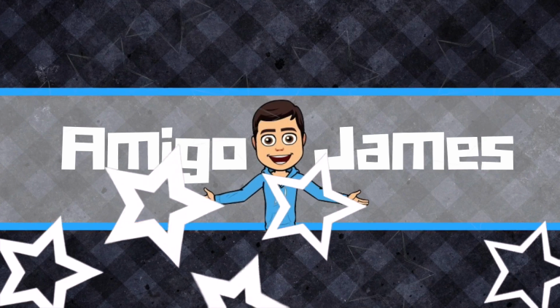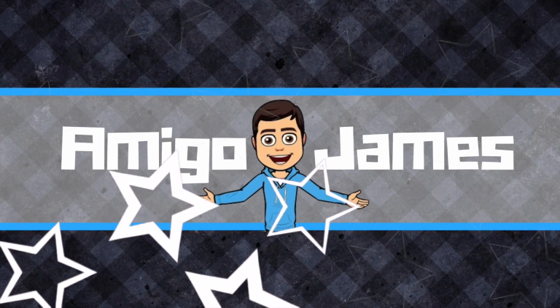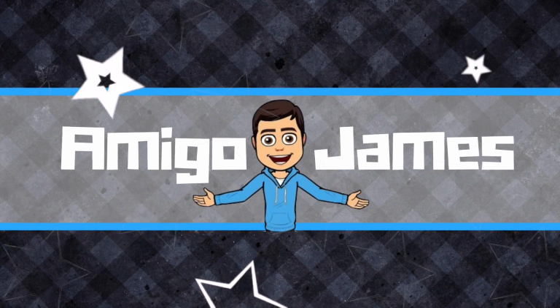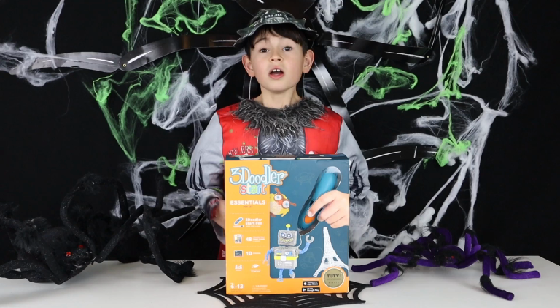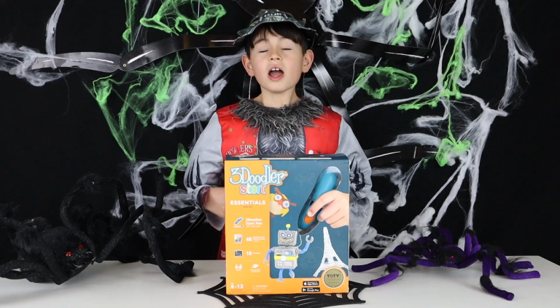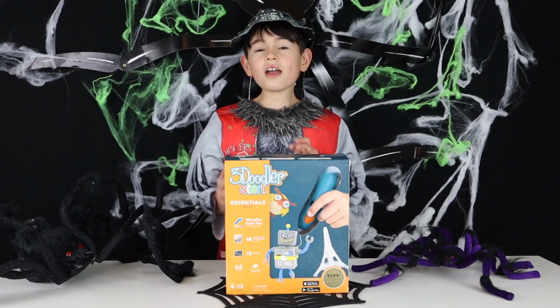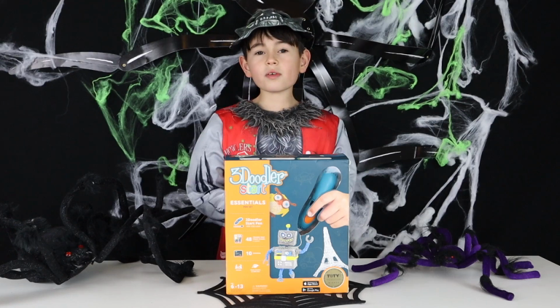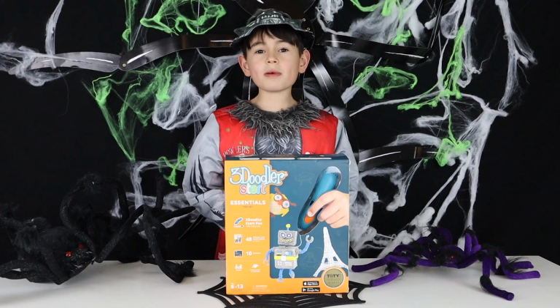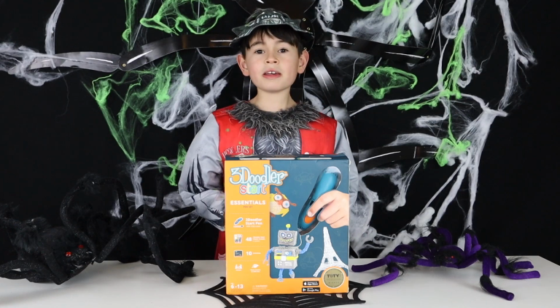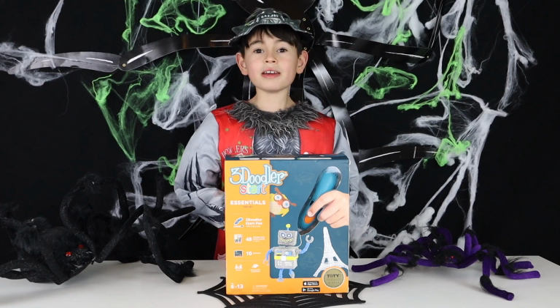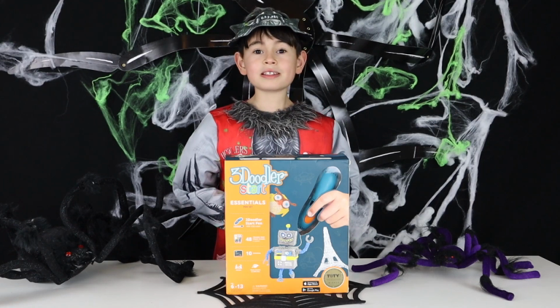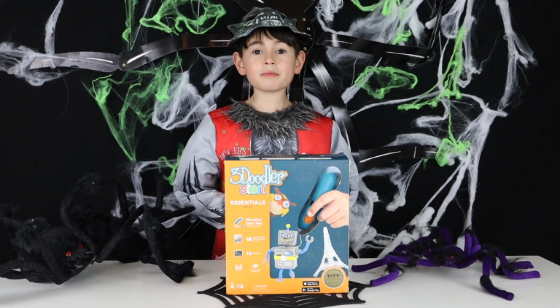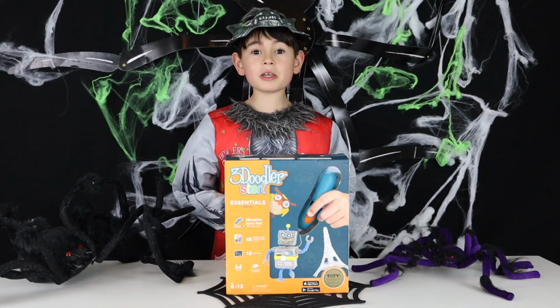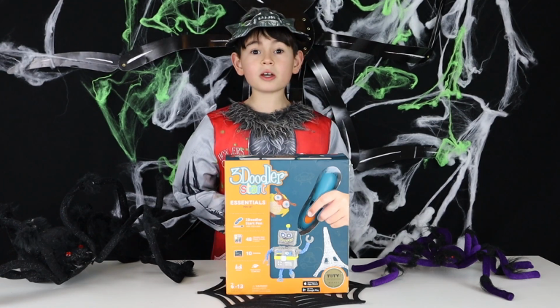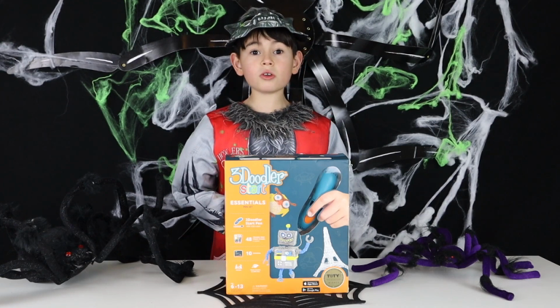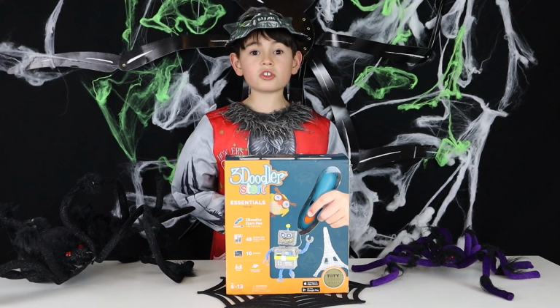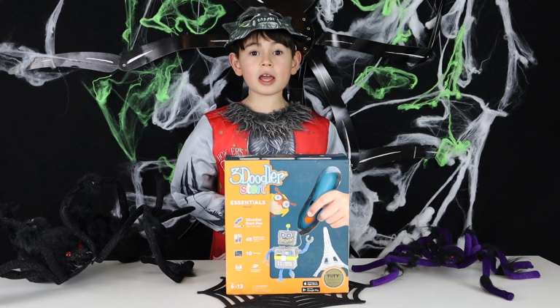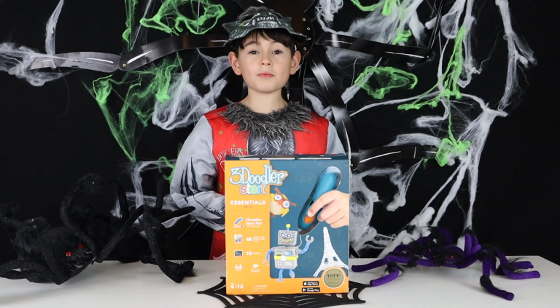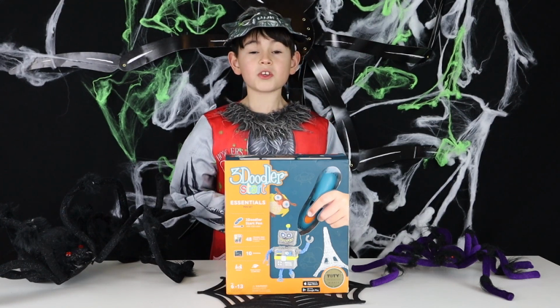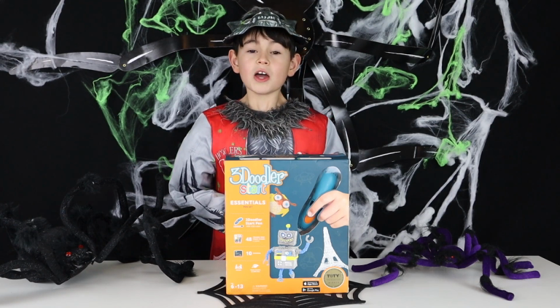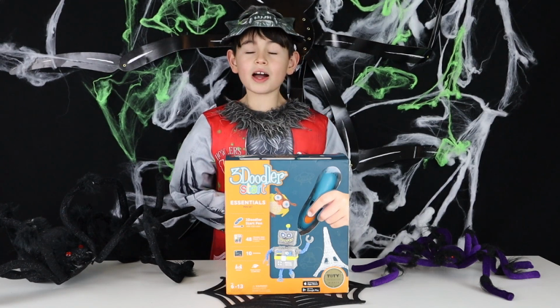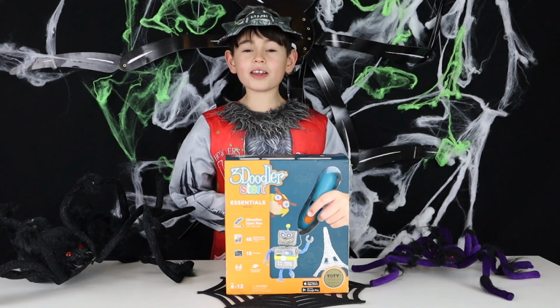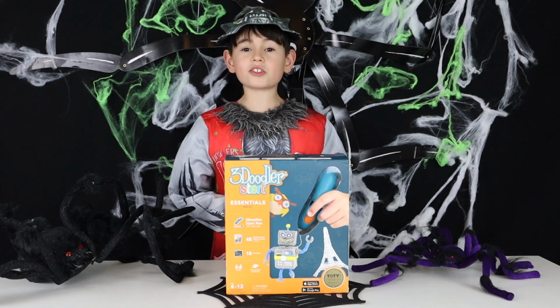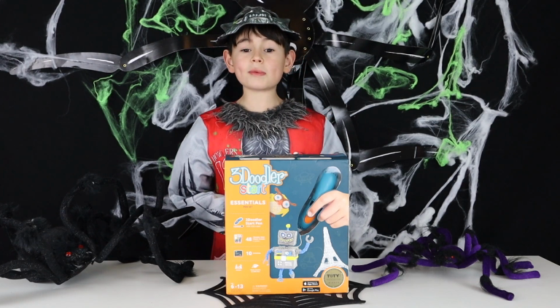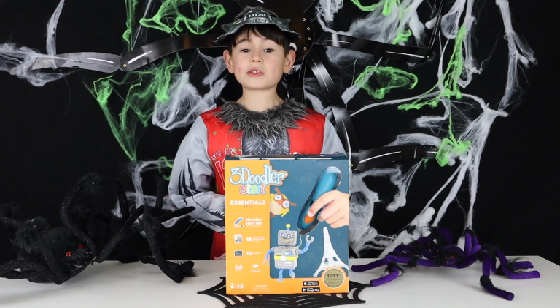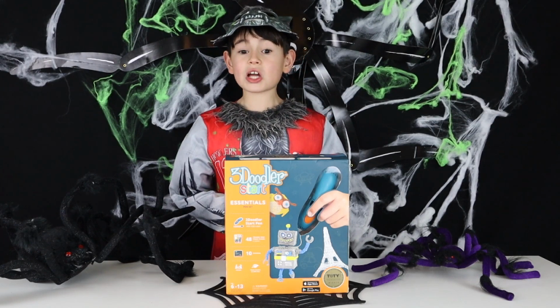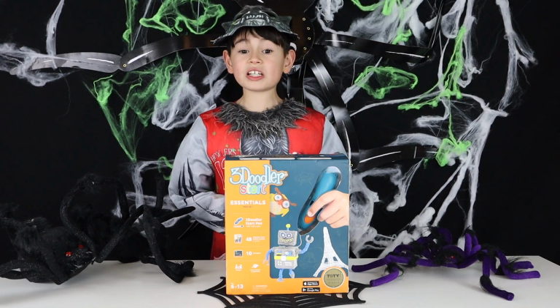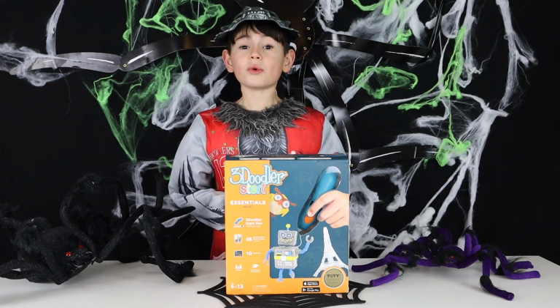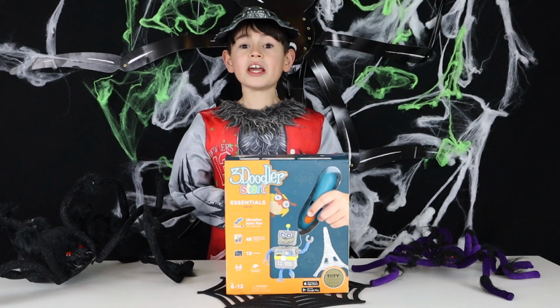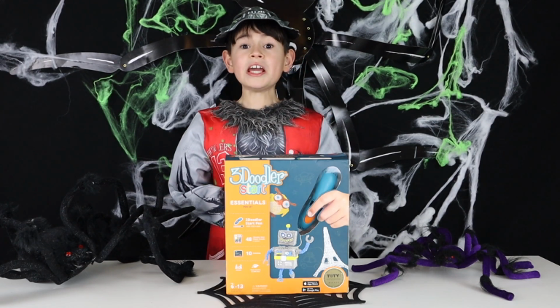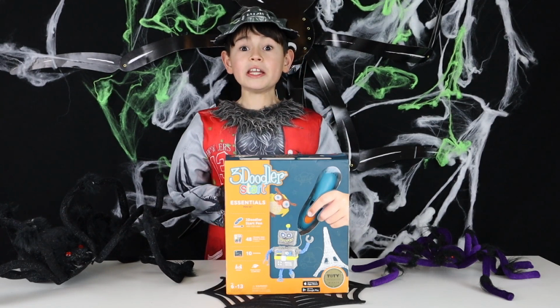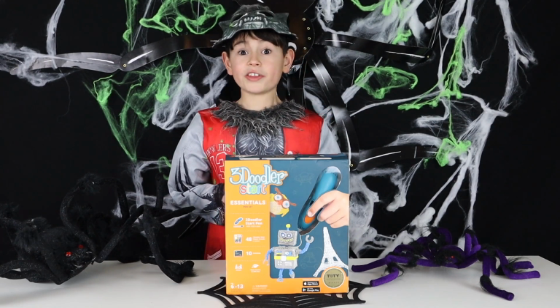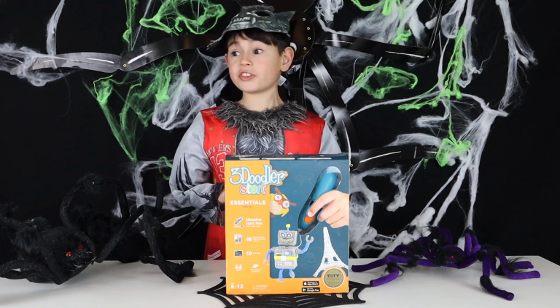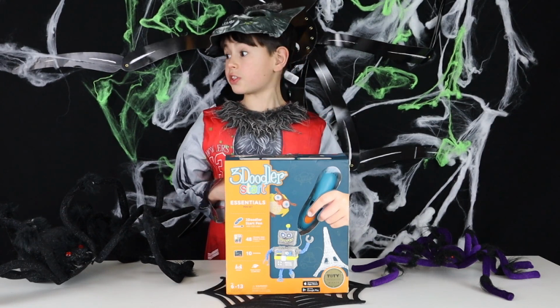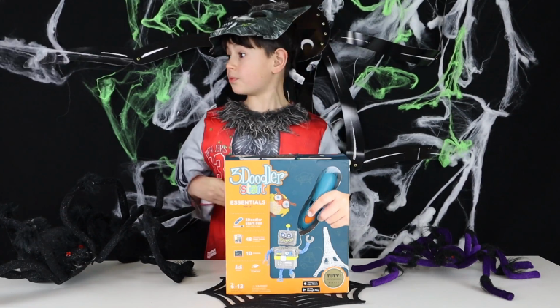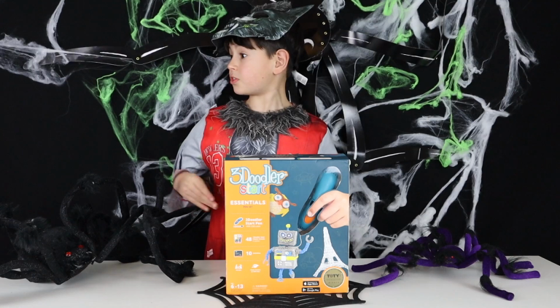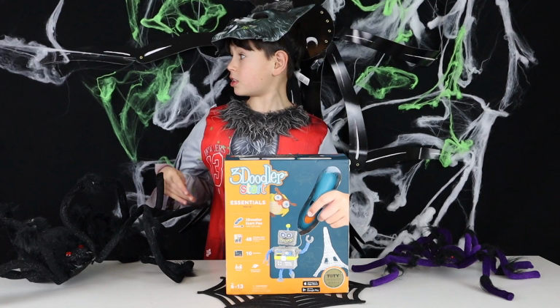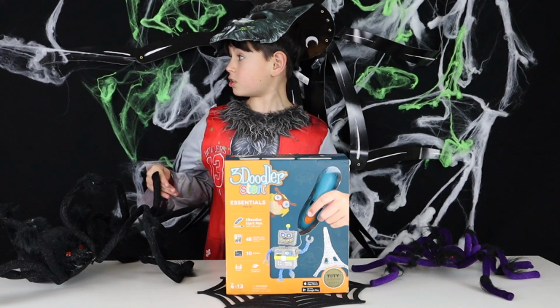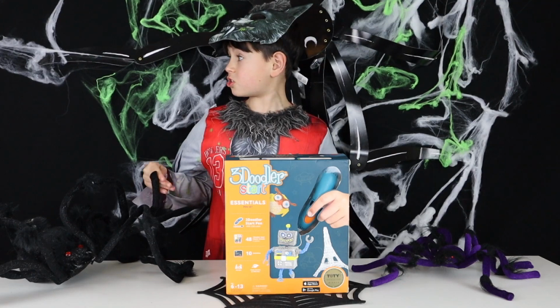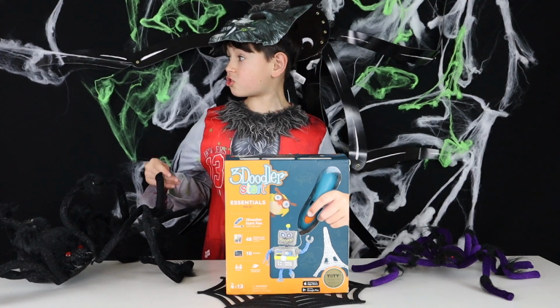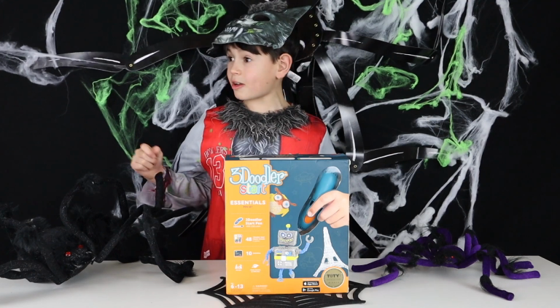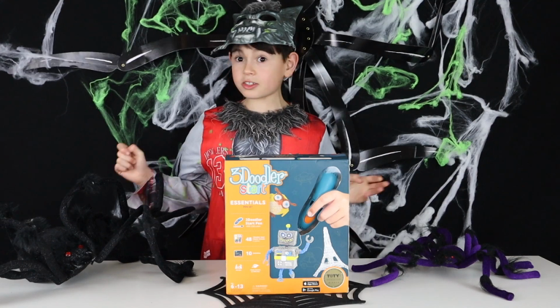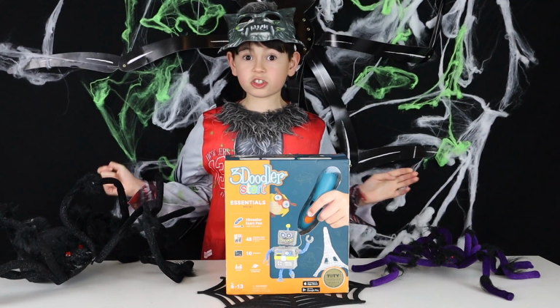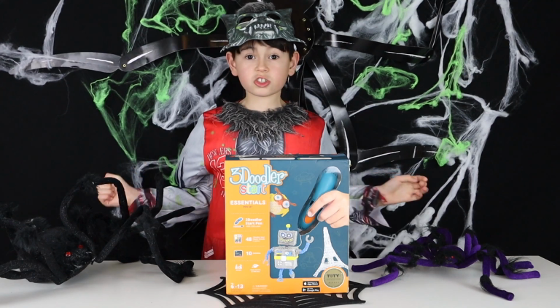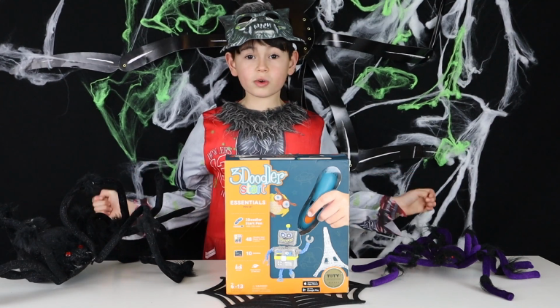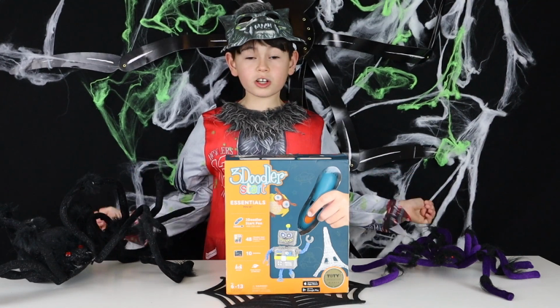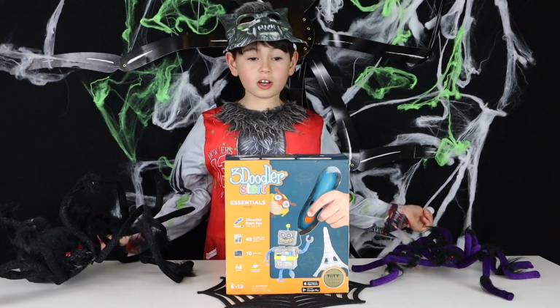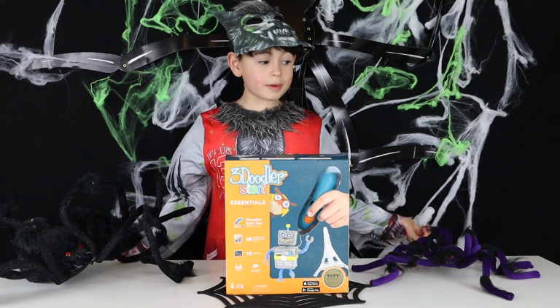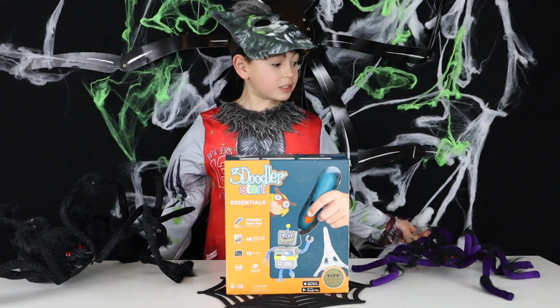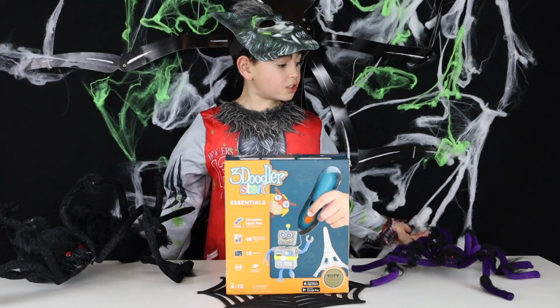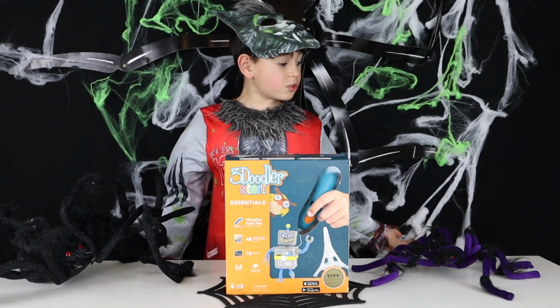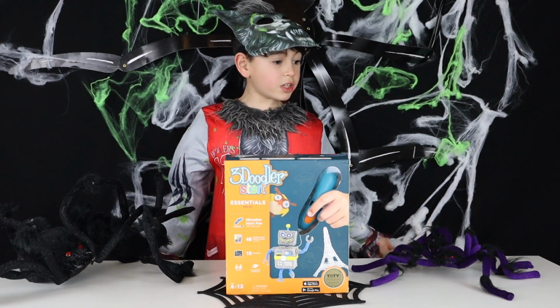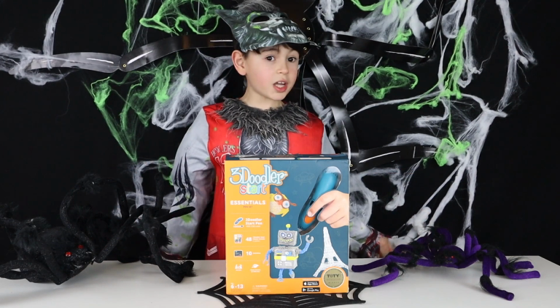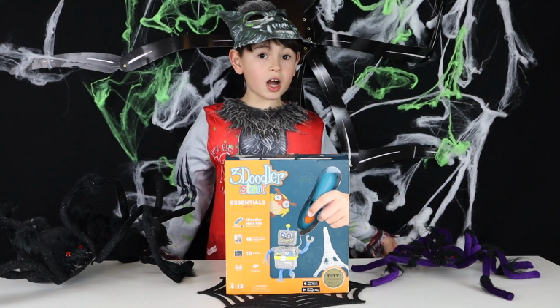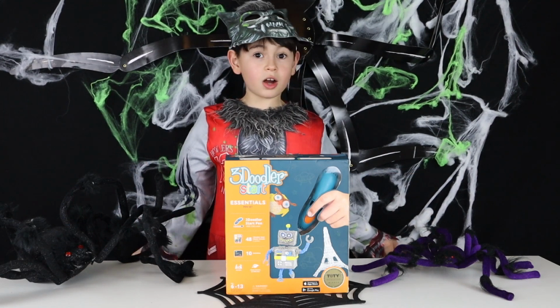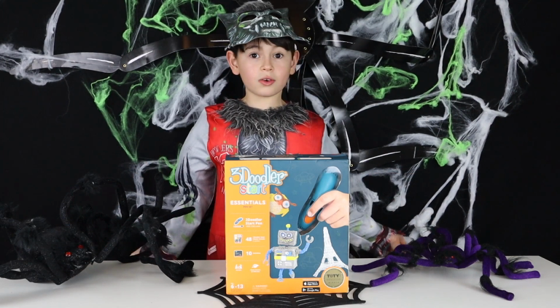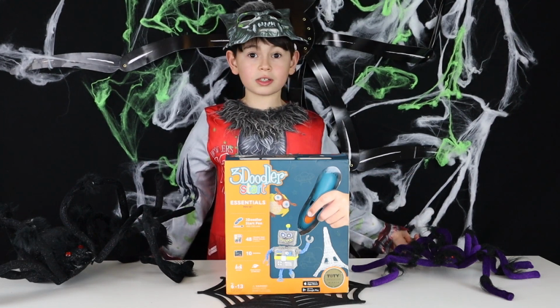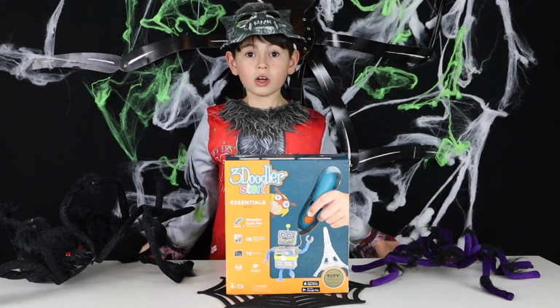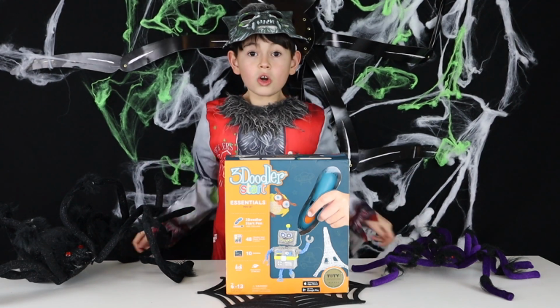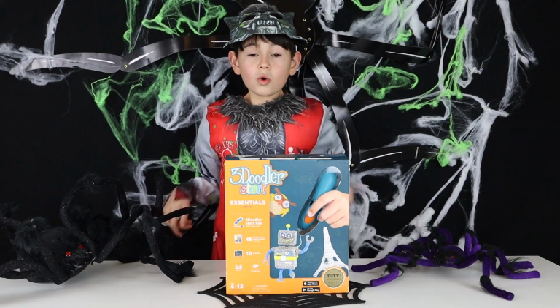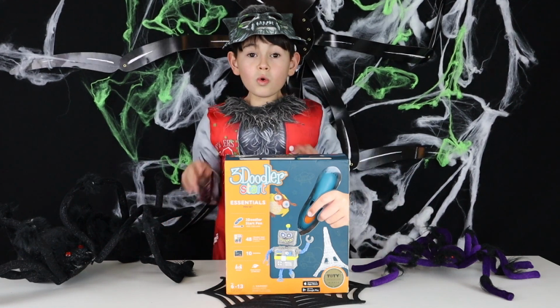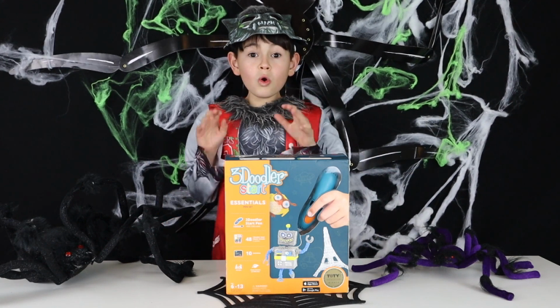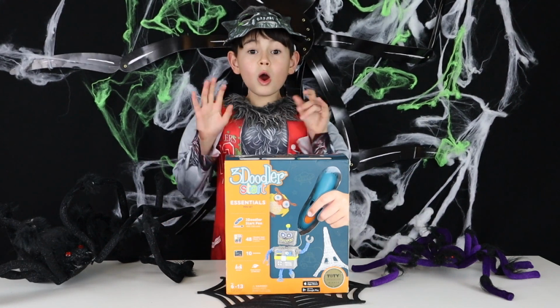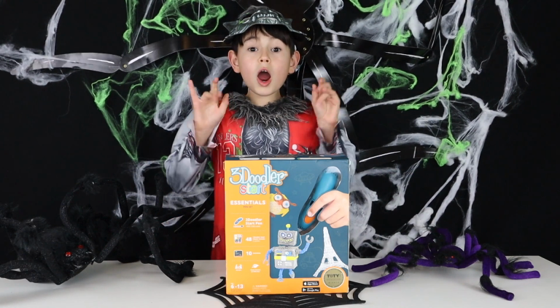Hey everybody, it's Amigo Gens and it's almost Halloween and something strange is going on in my studio. Woo!